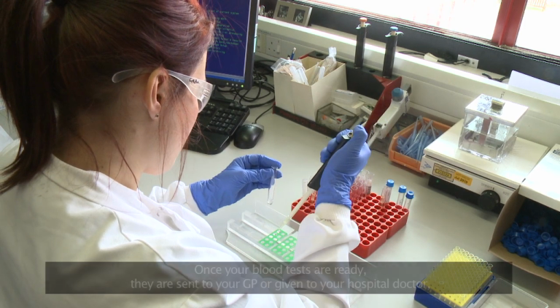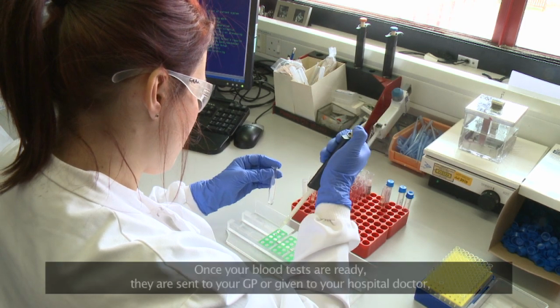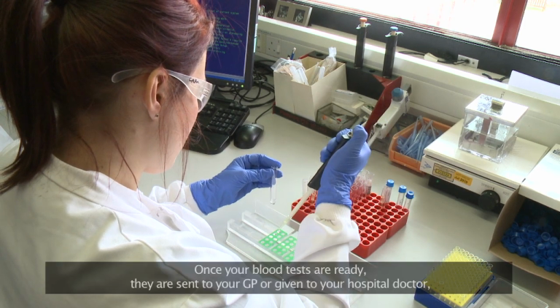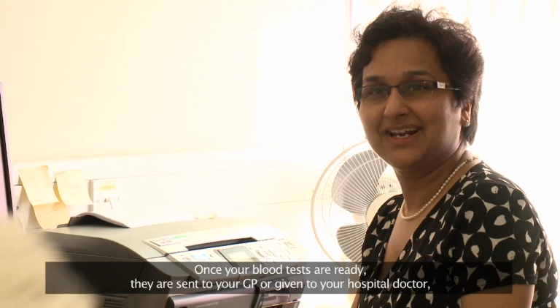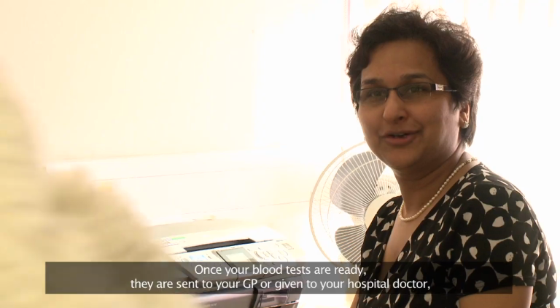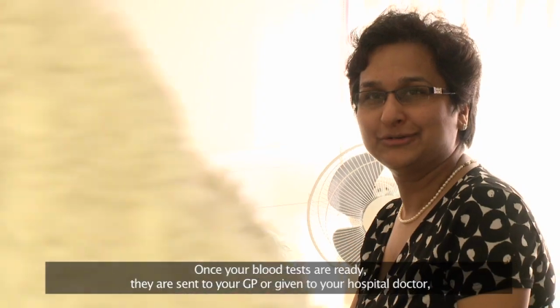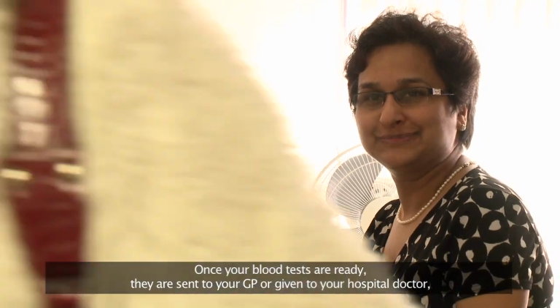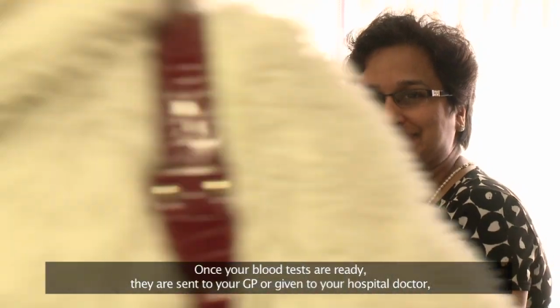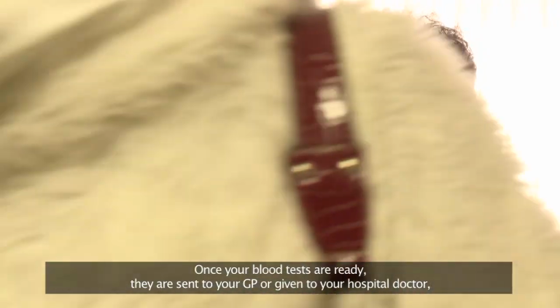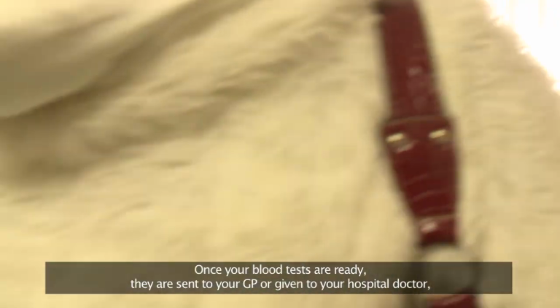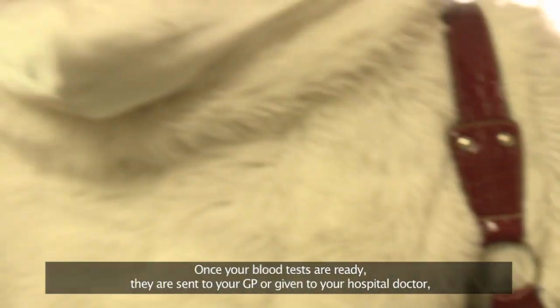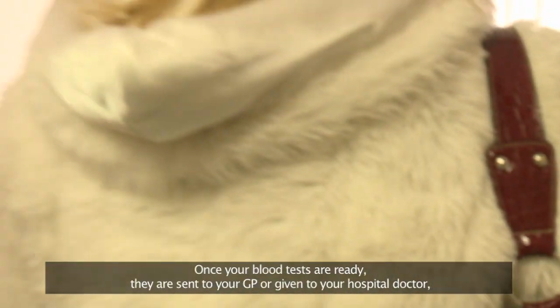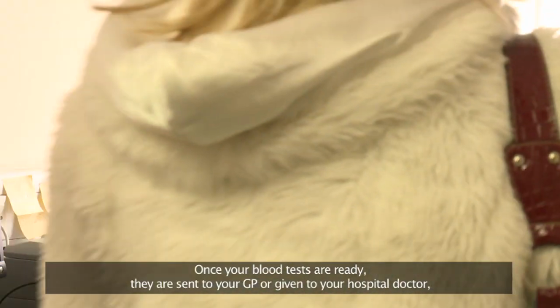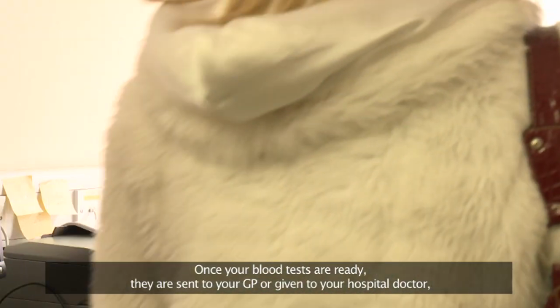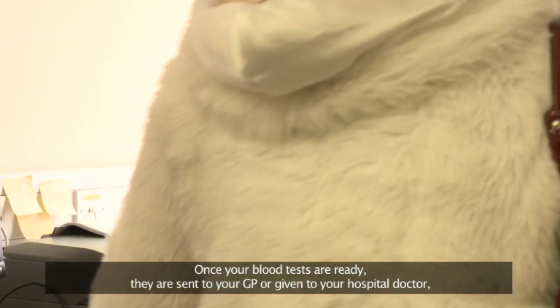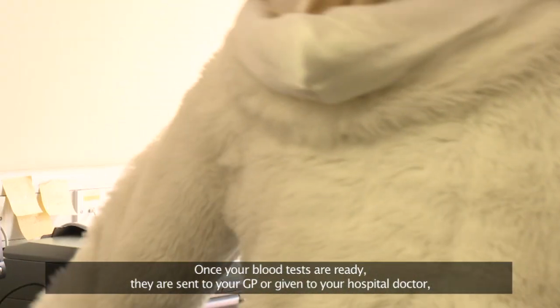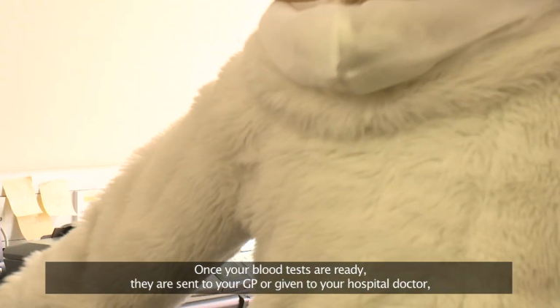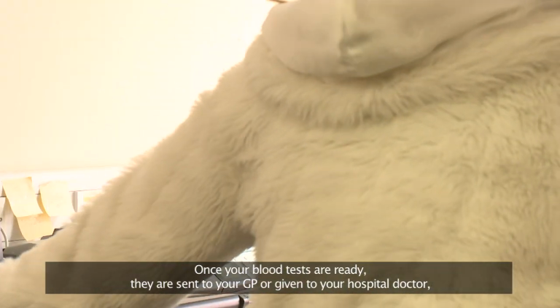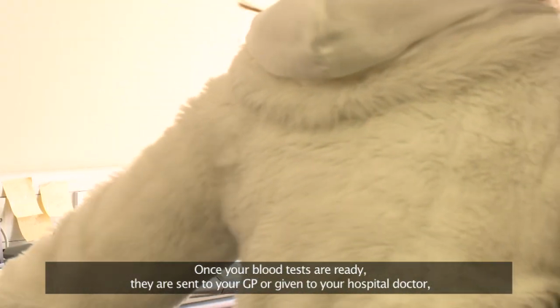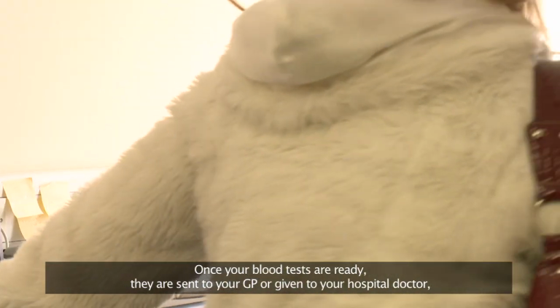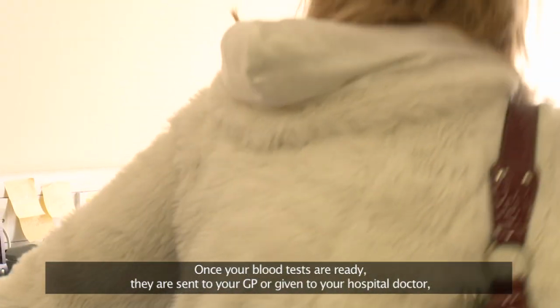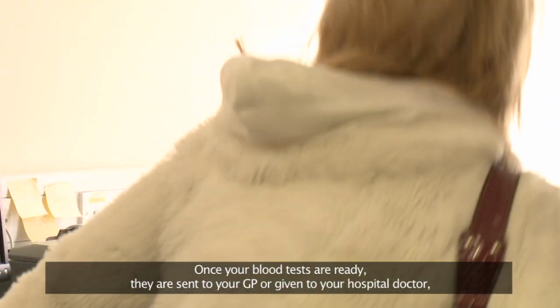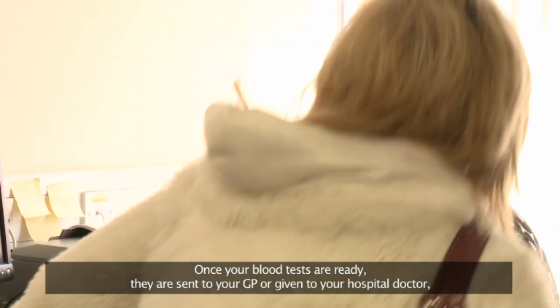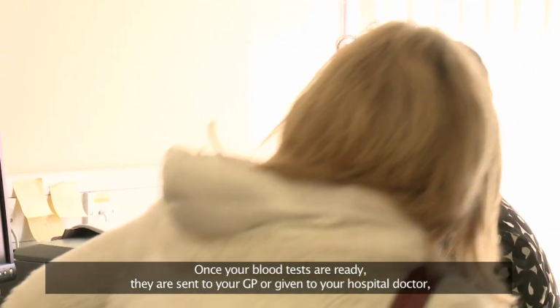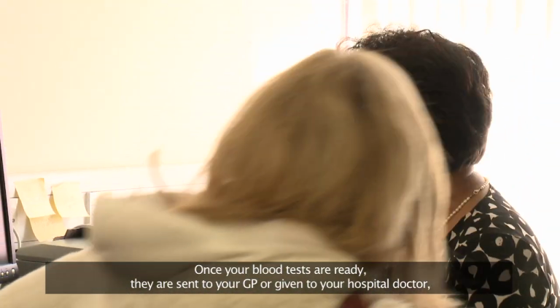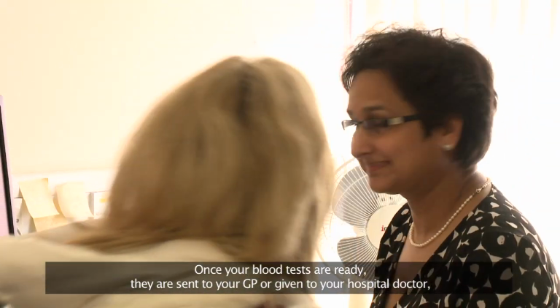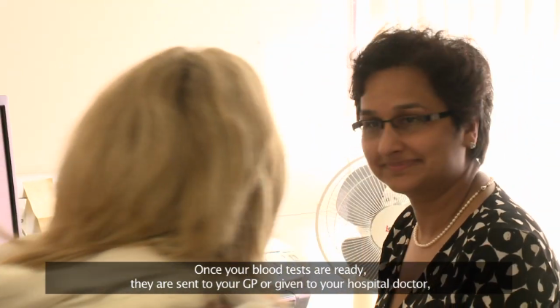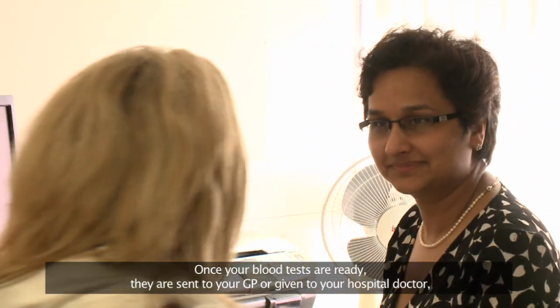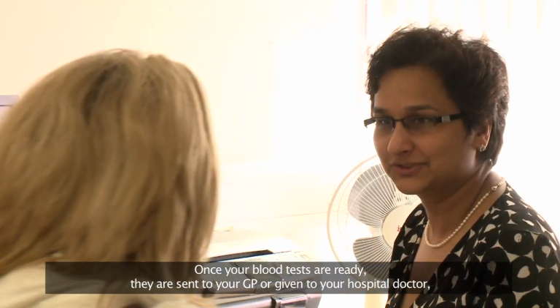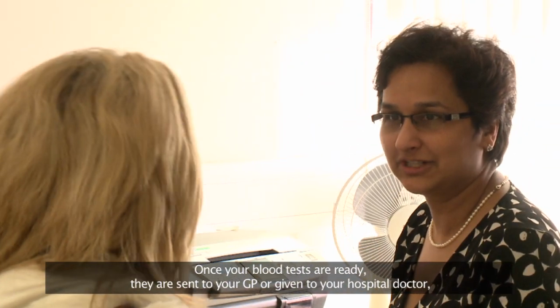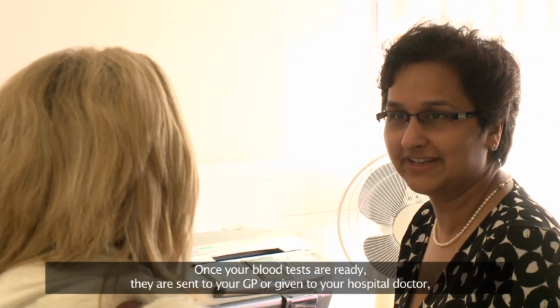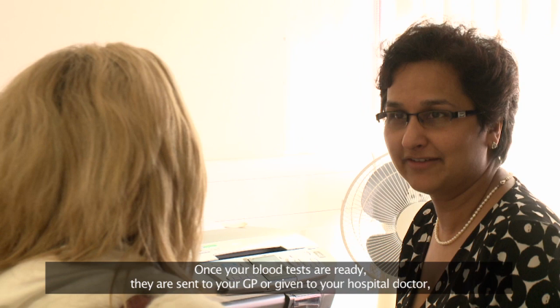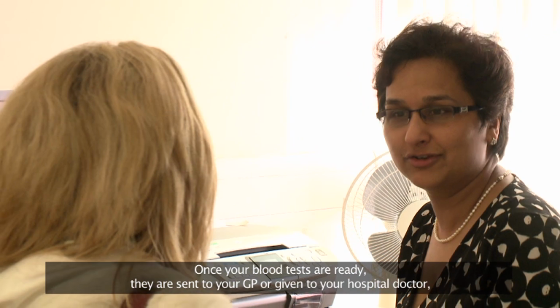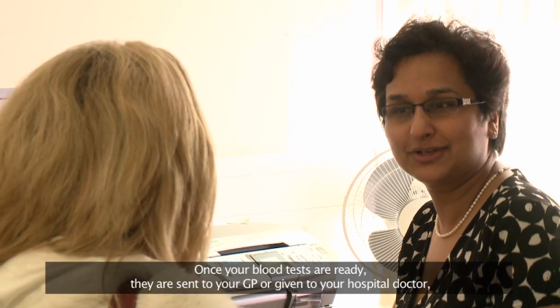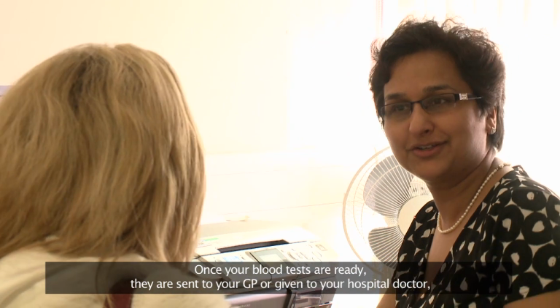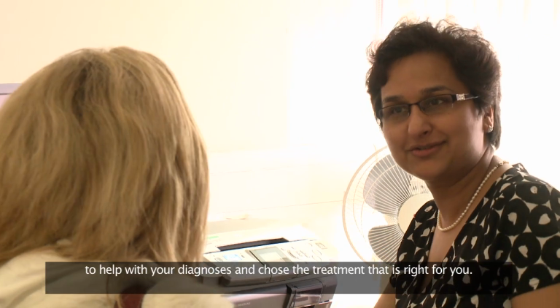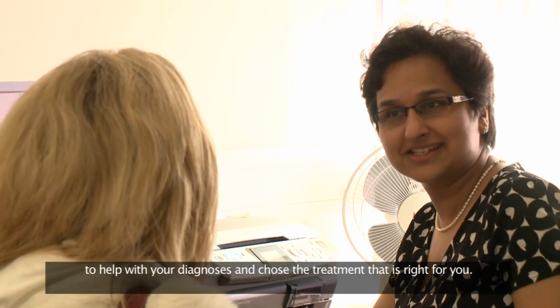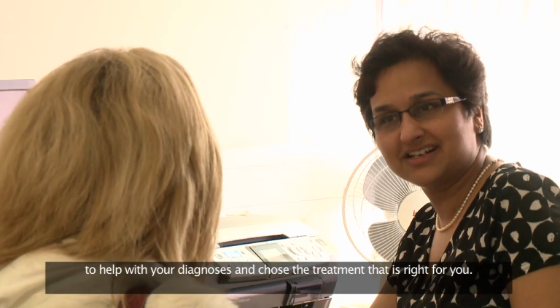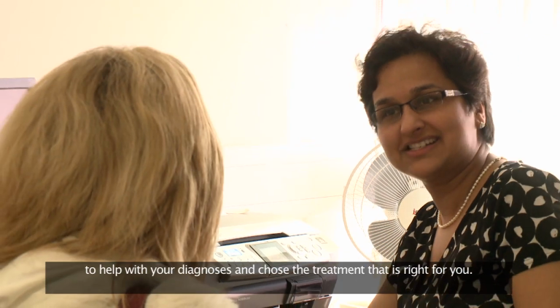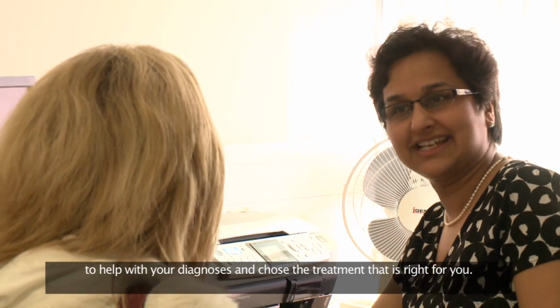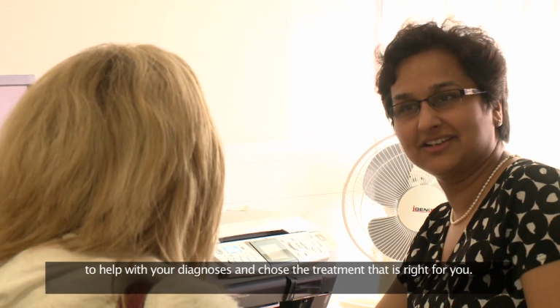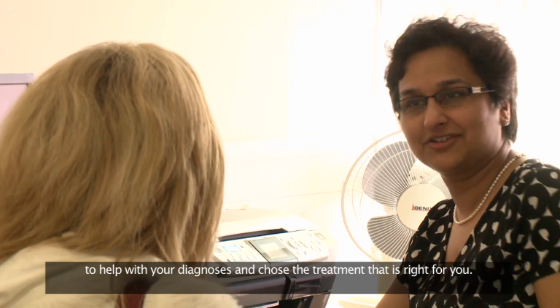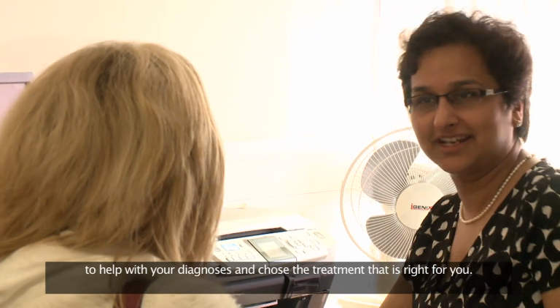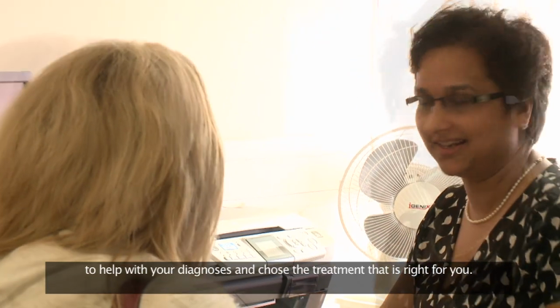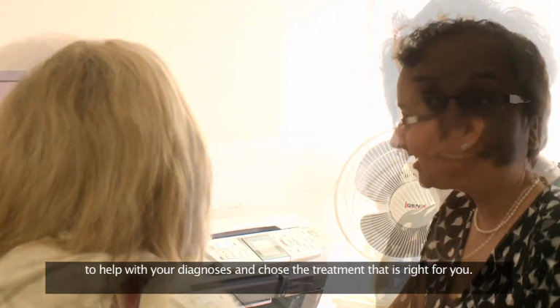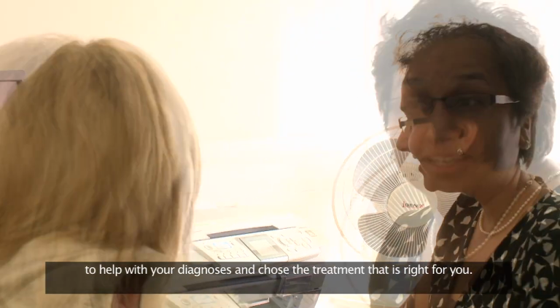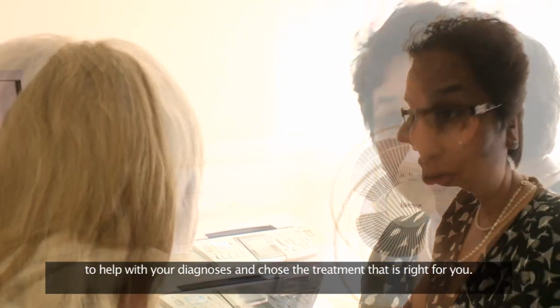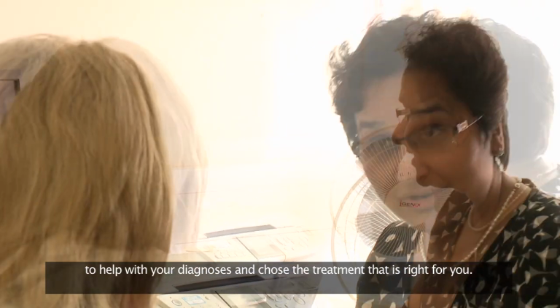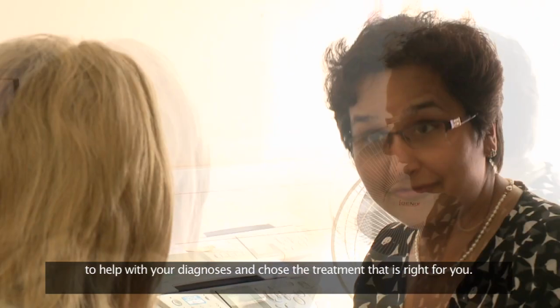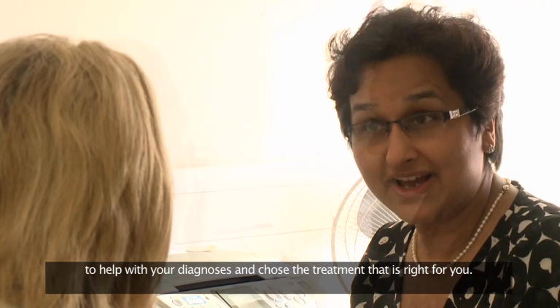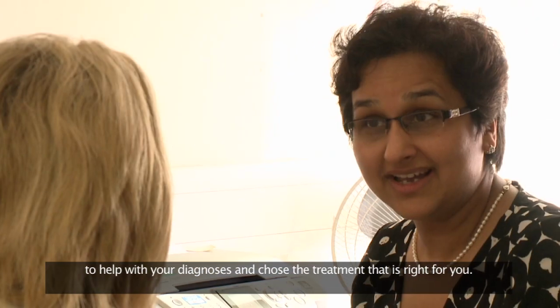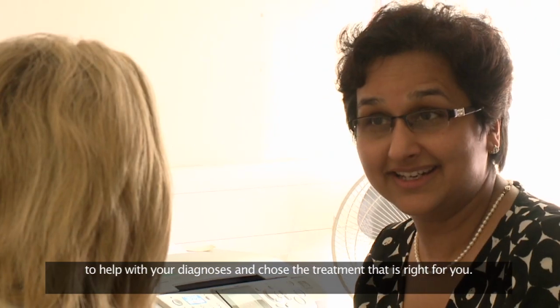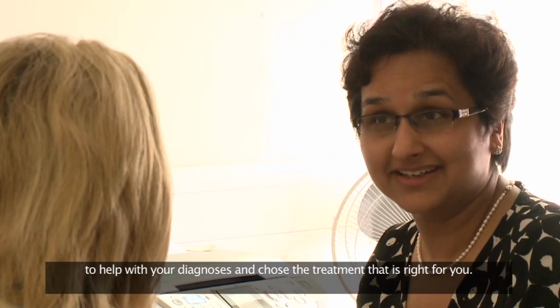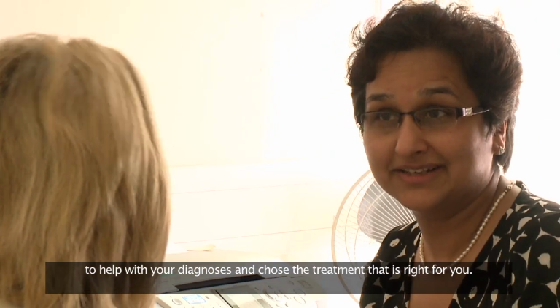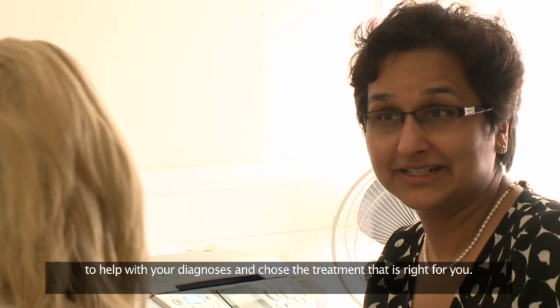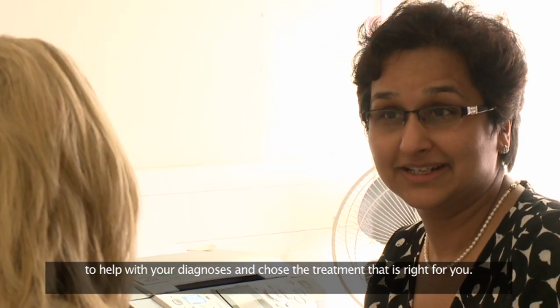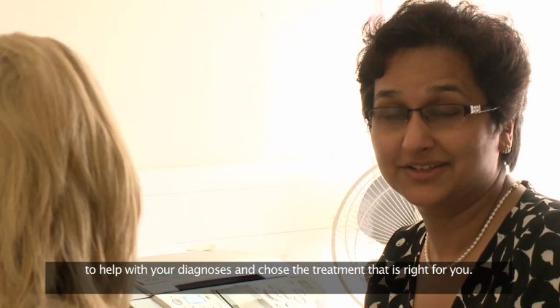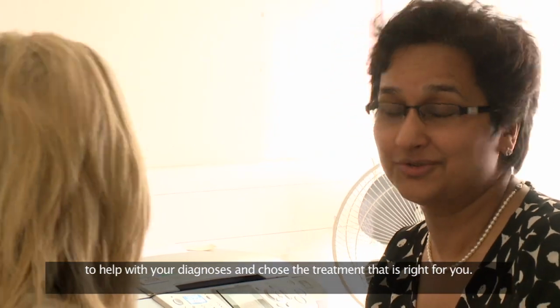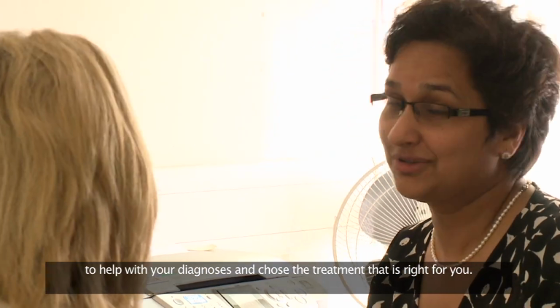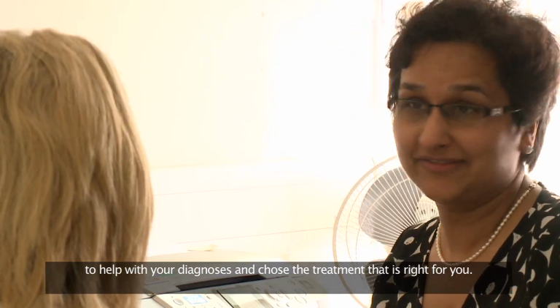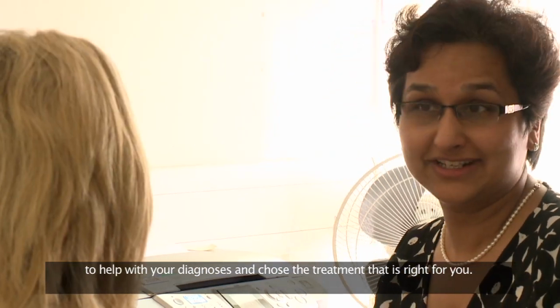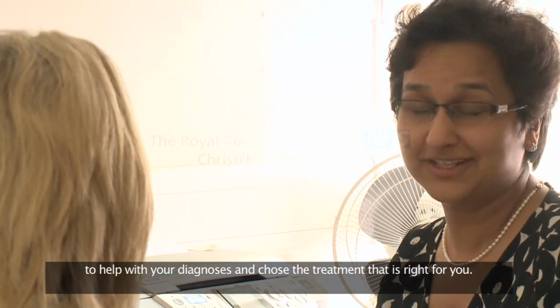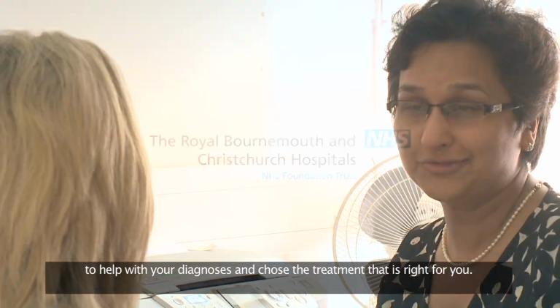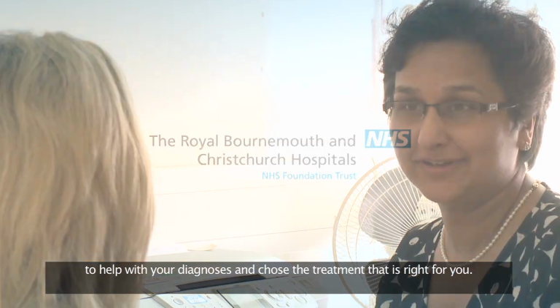Once your blood tests are ready, they are sent to your GP or given to your hospital doctor to help with your diagnosis and choose the treatment that is right for you.